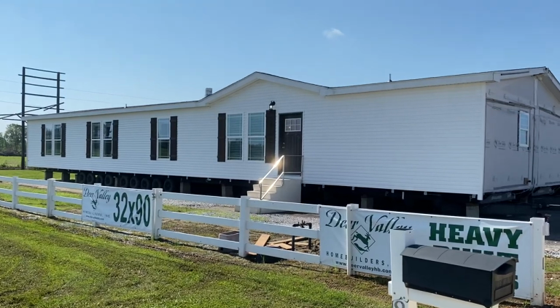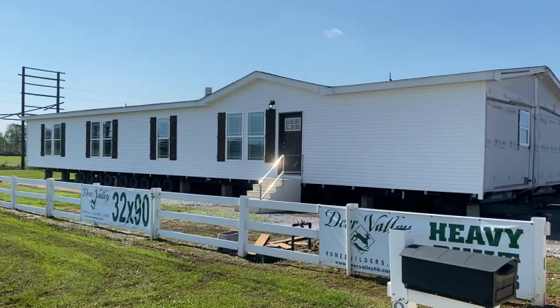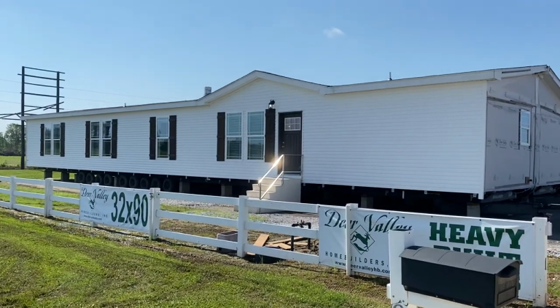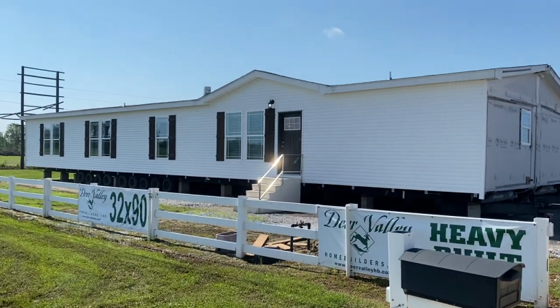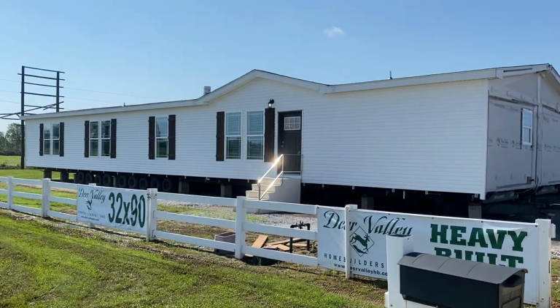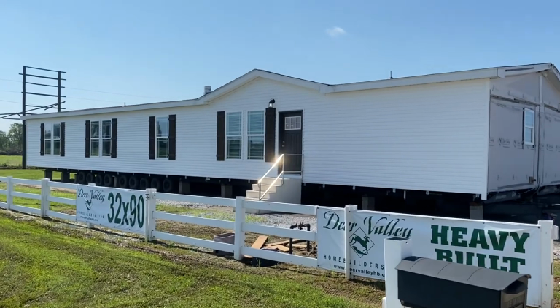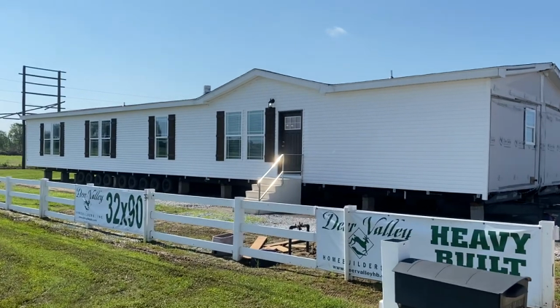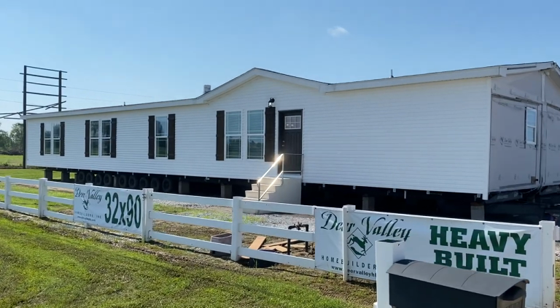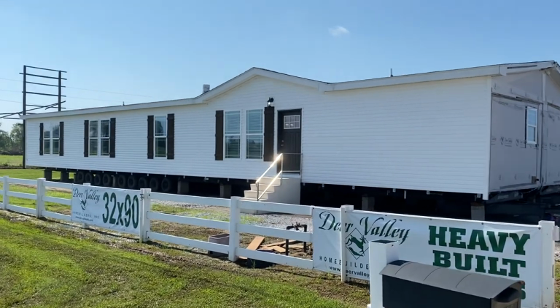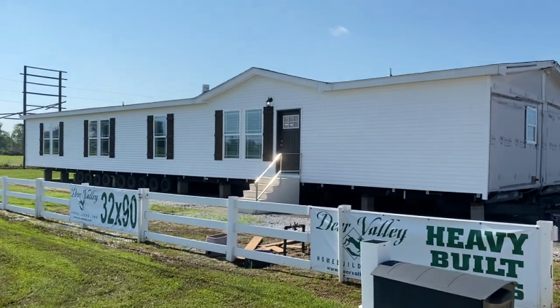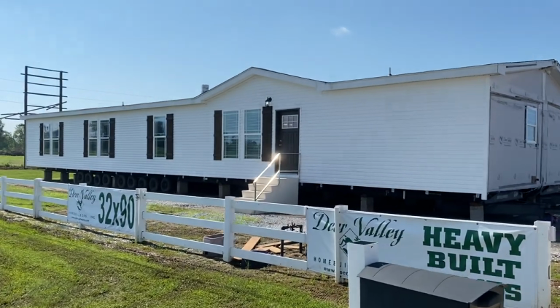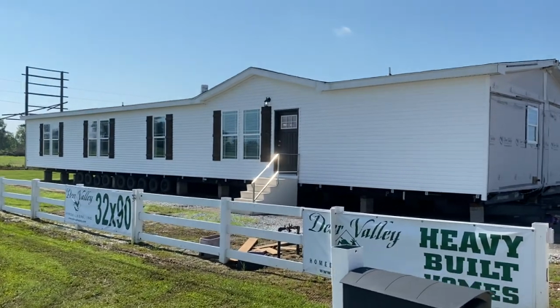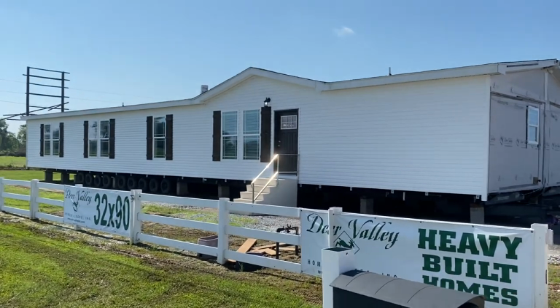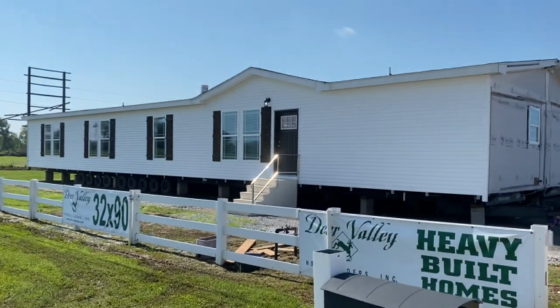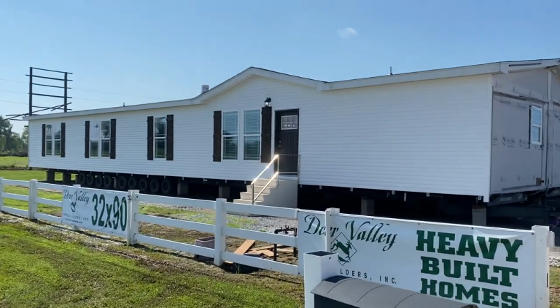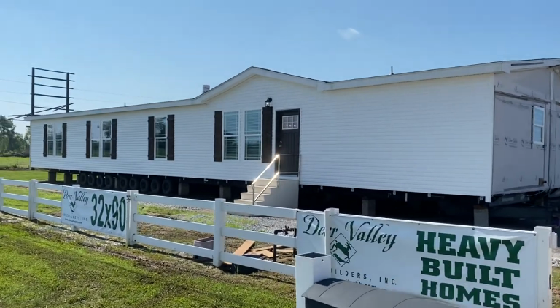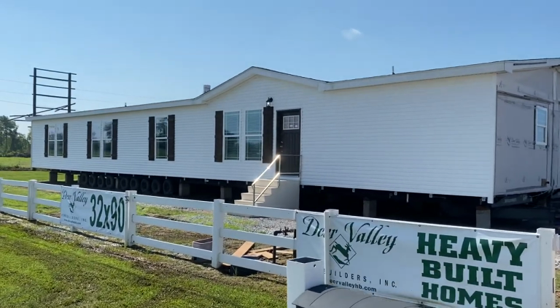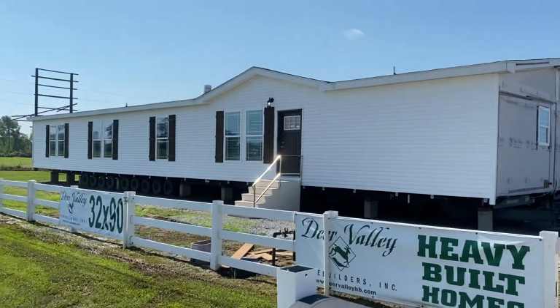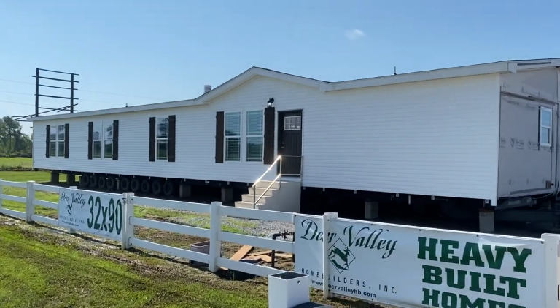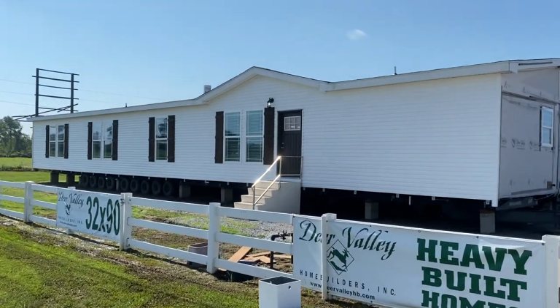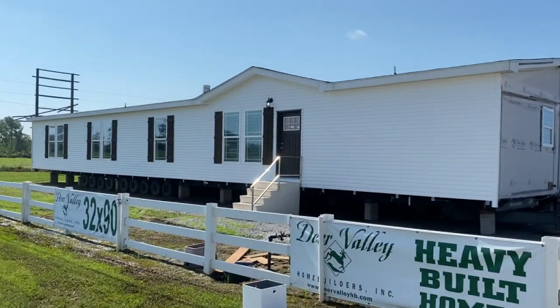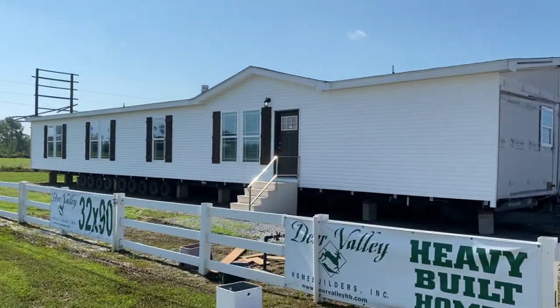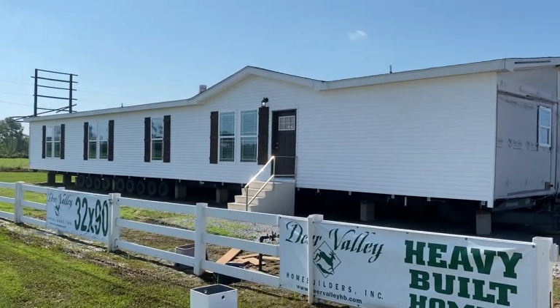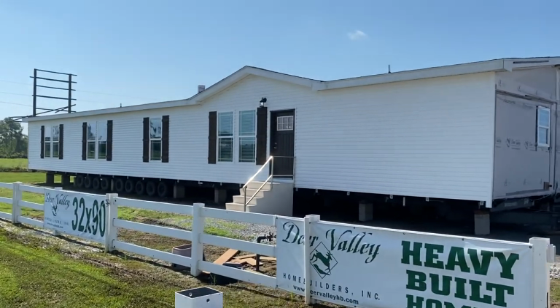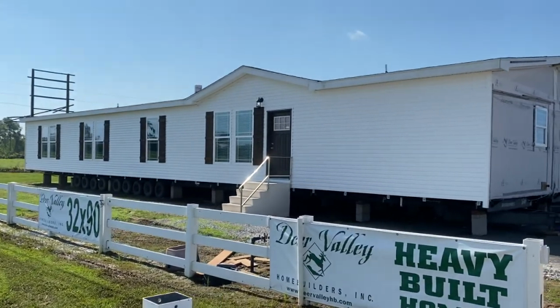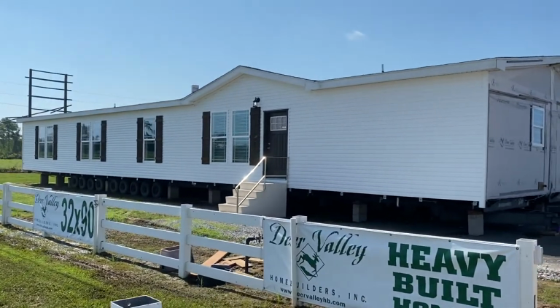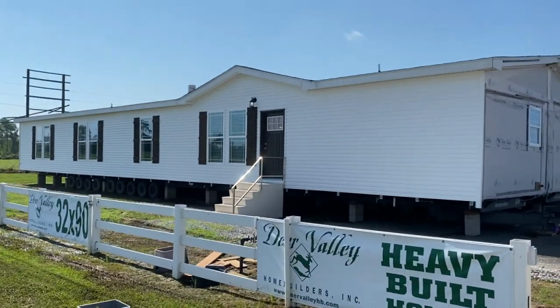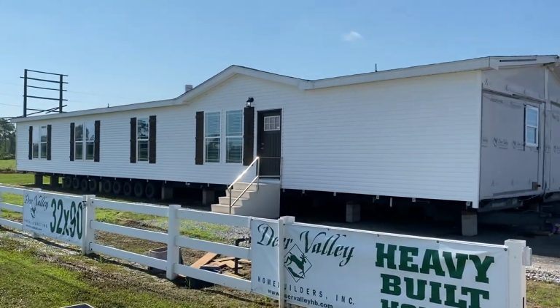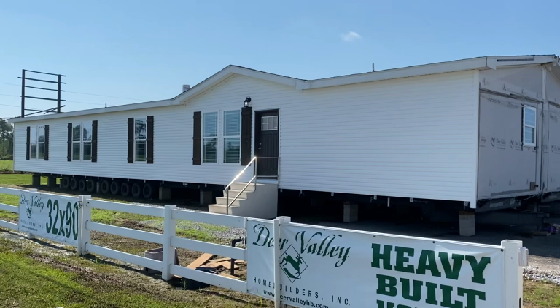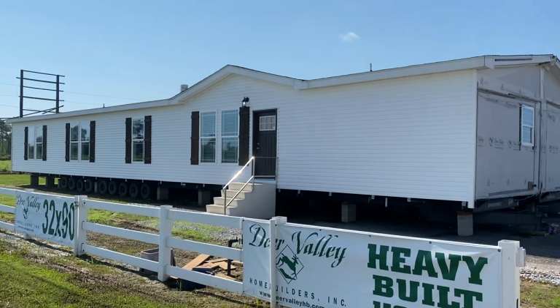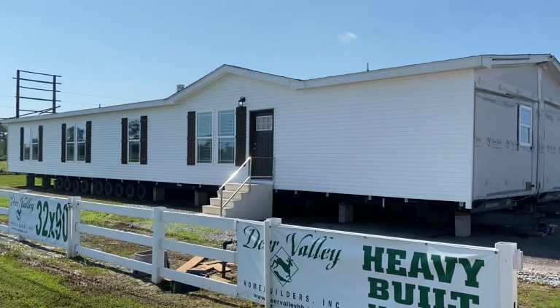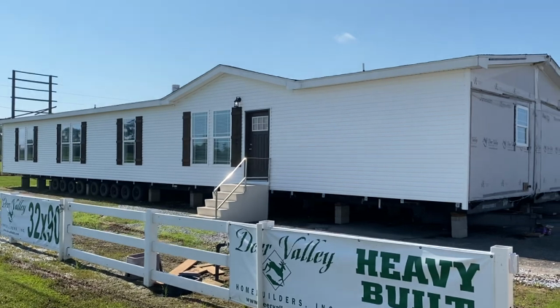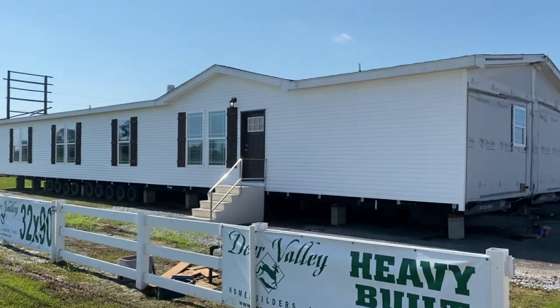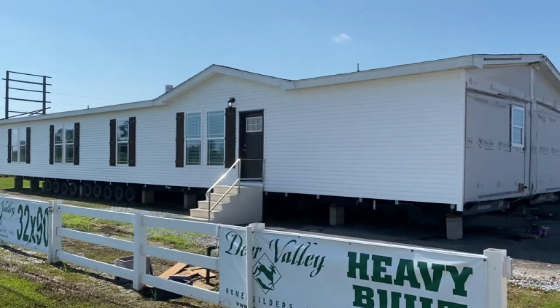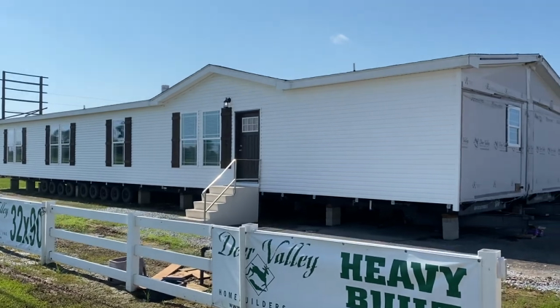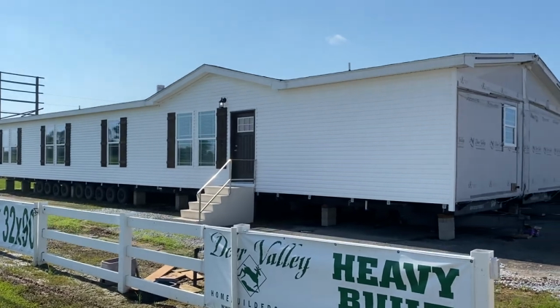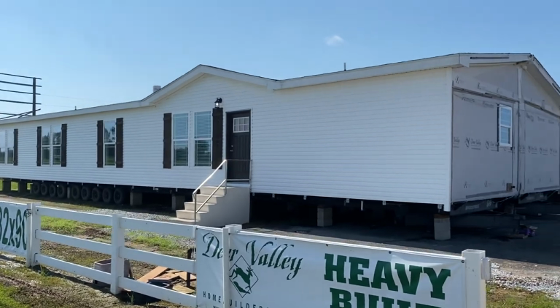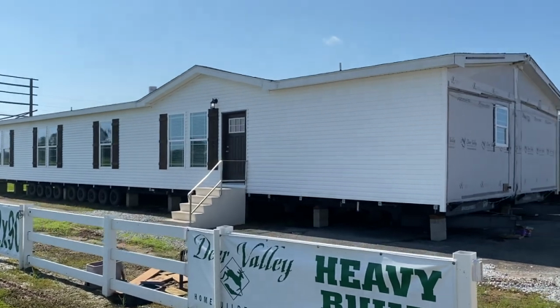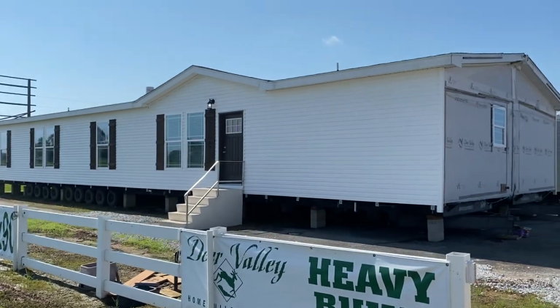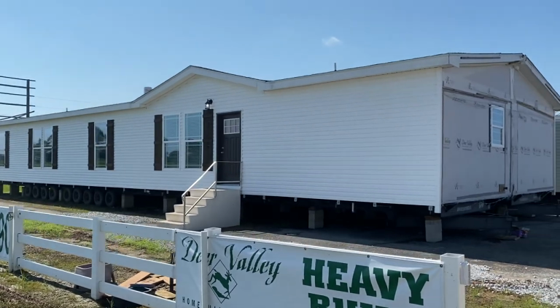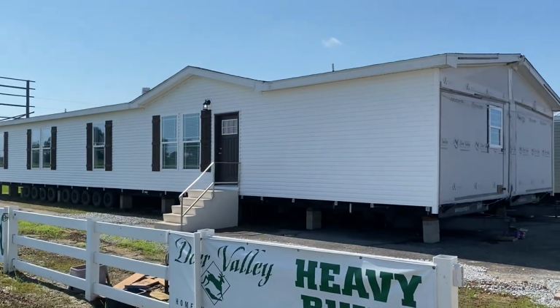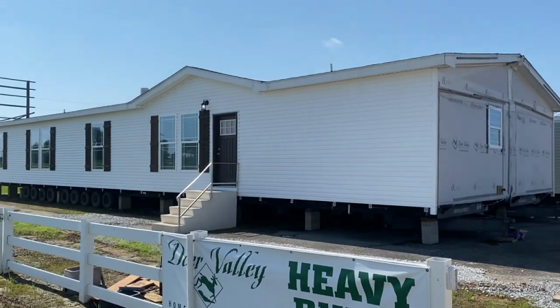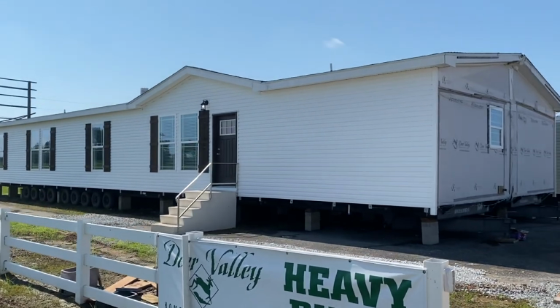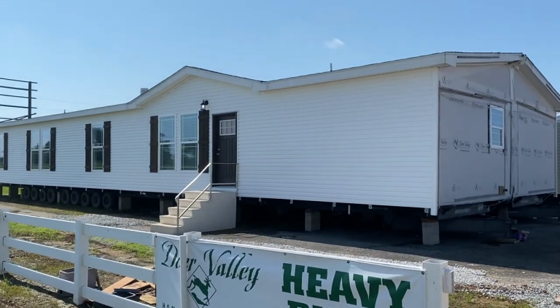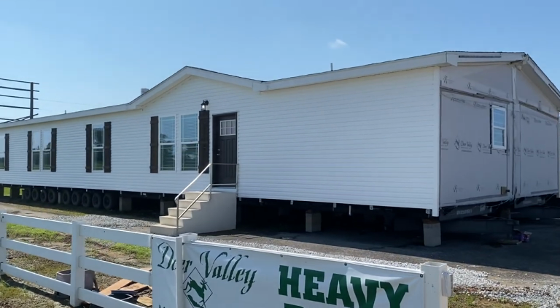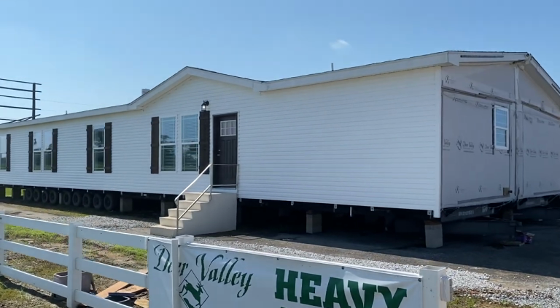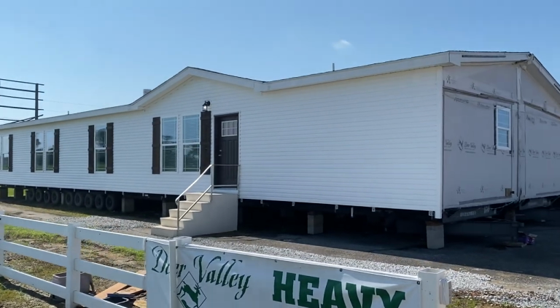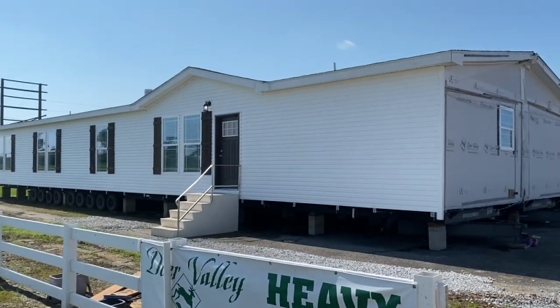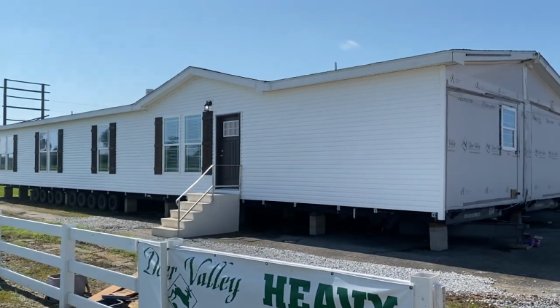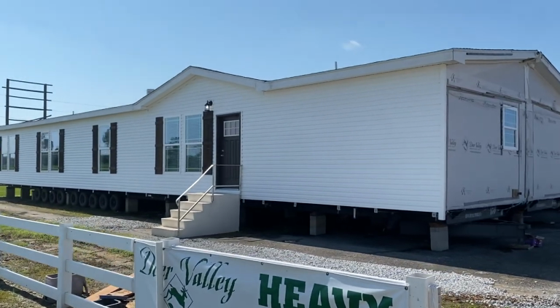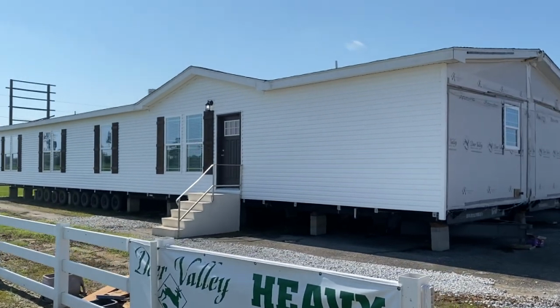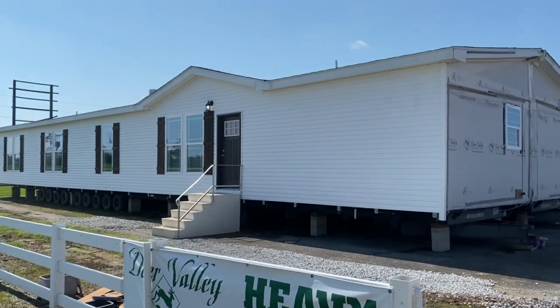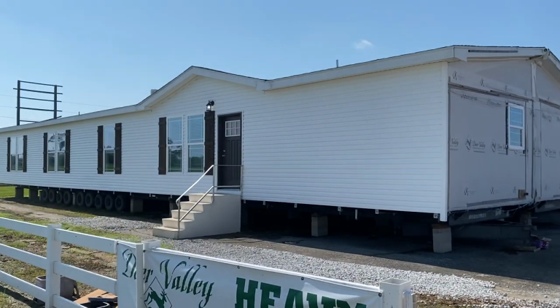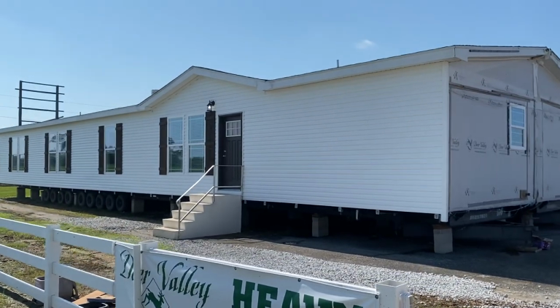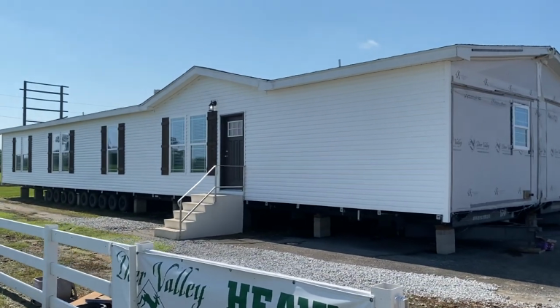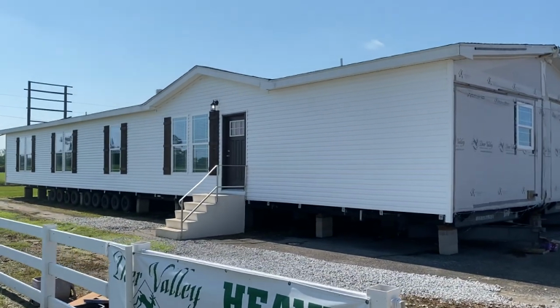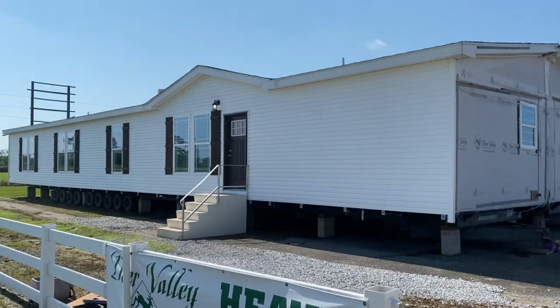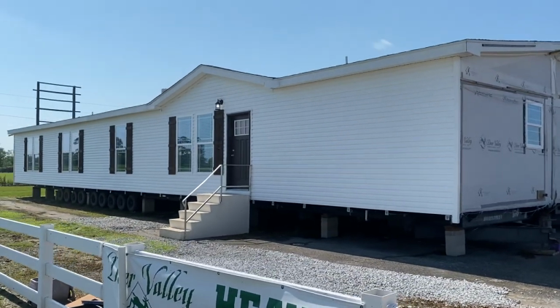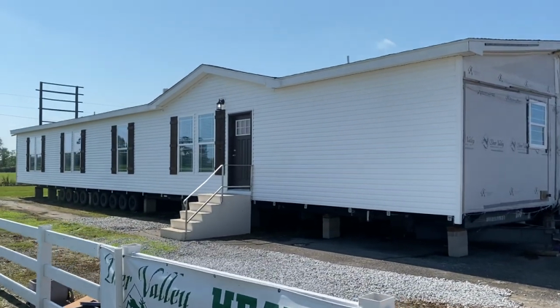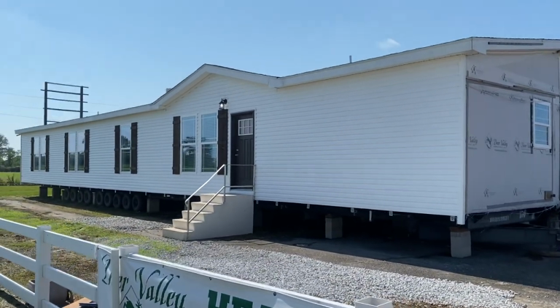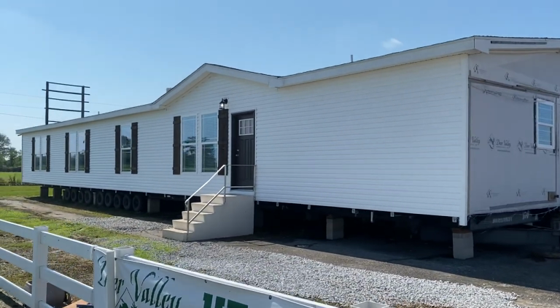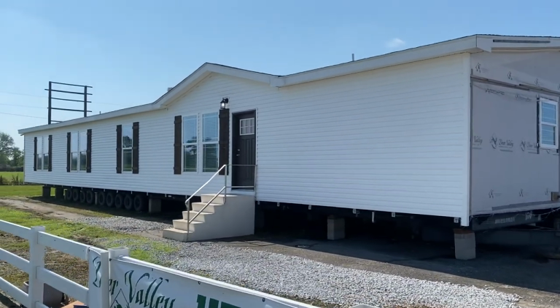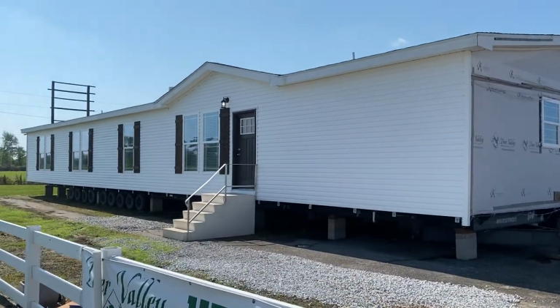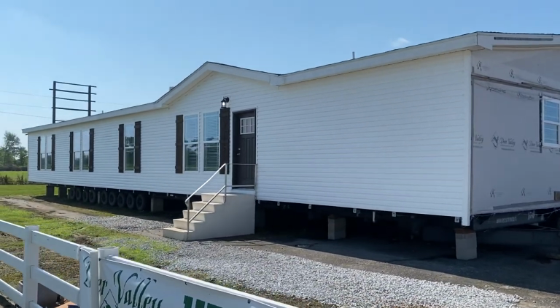Hey everybody, this is Travis from Manufactured Home Nerd. I'm going to bring y'all a tour on the Orchard 9006 by Deer Valley Homes.